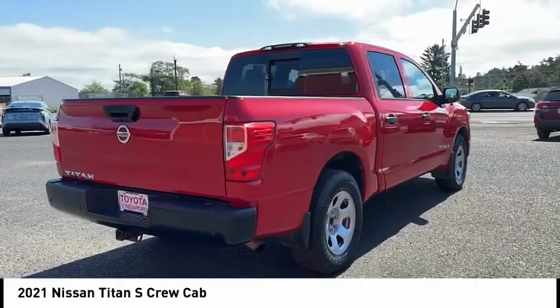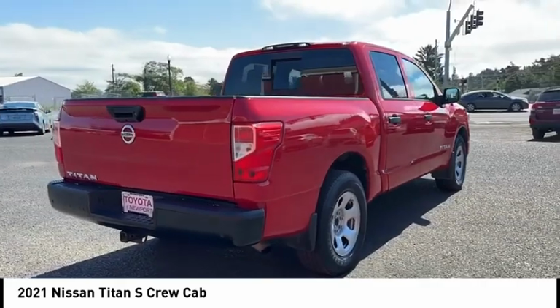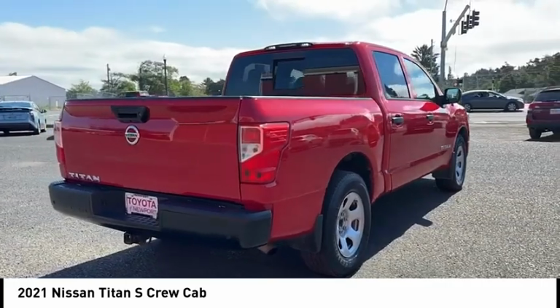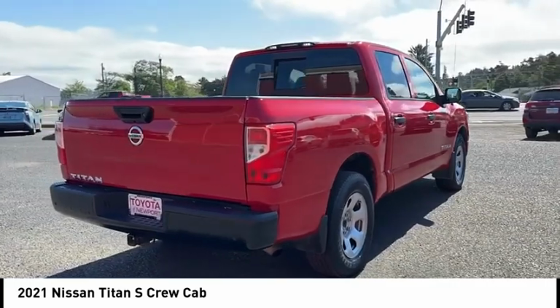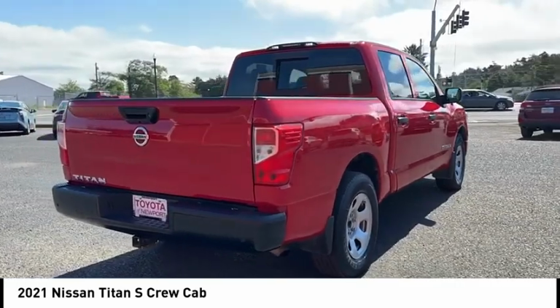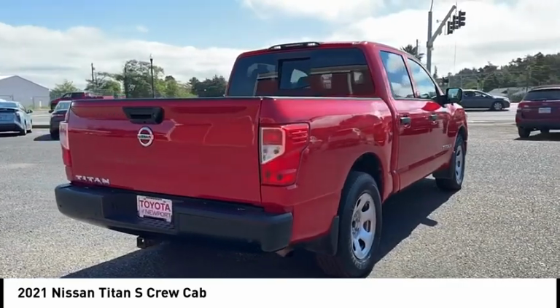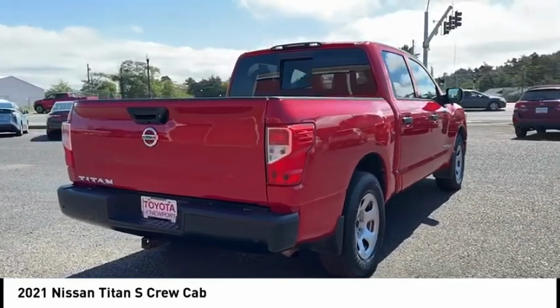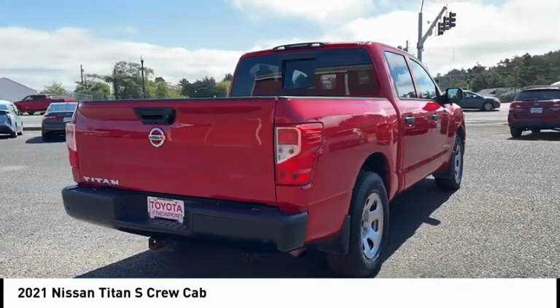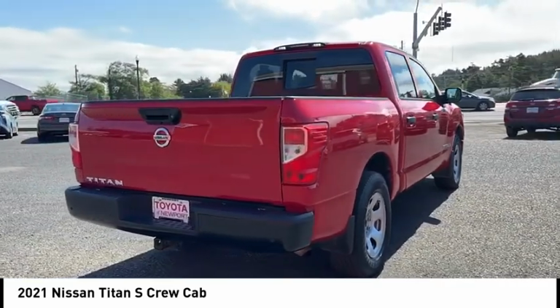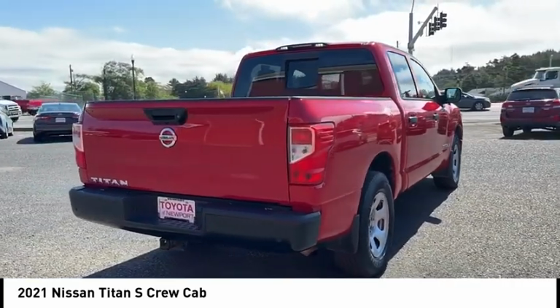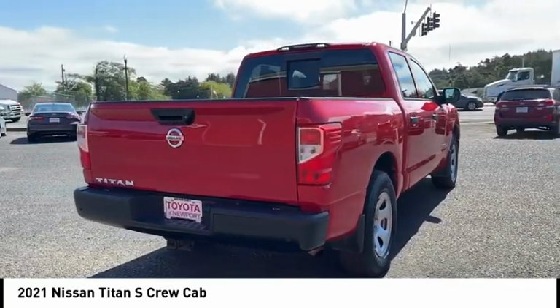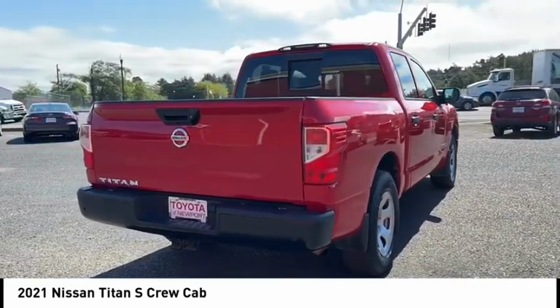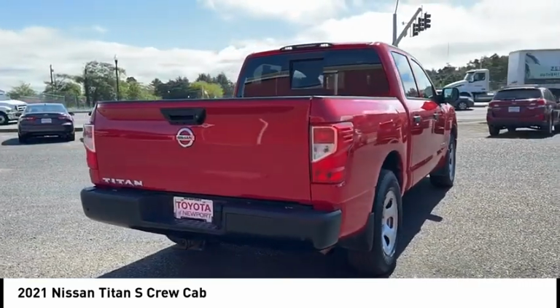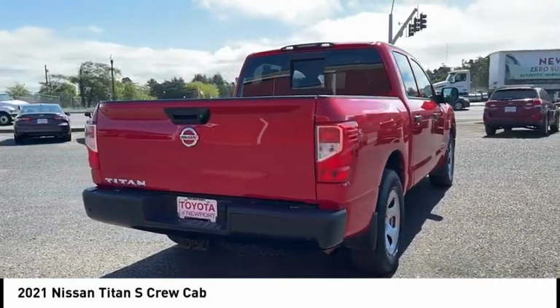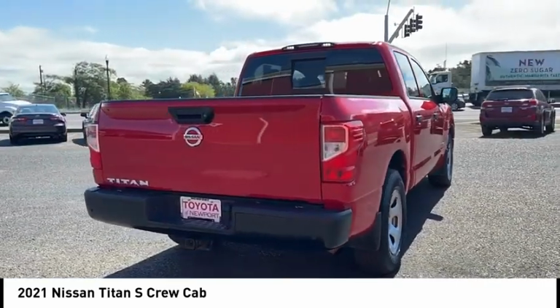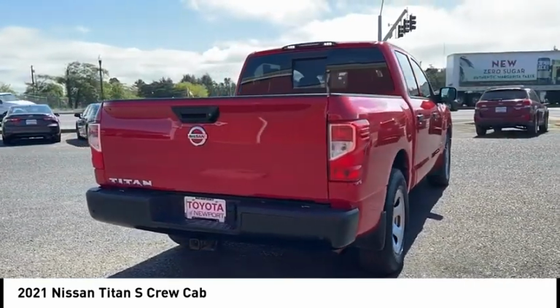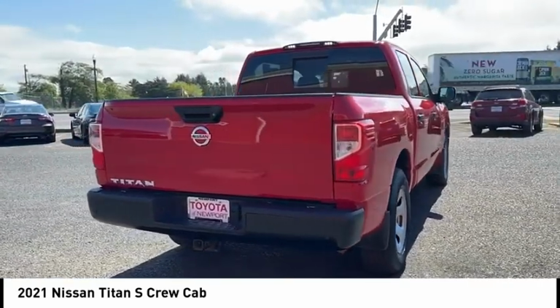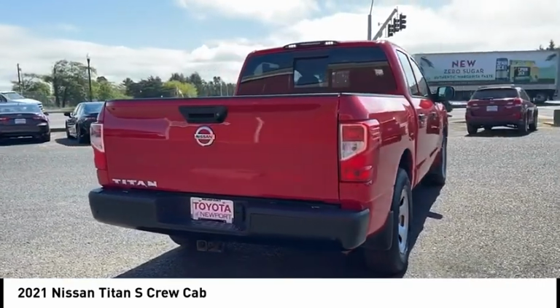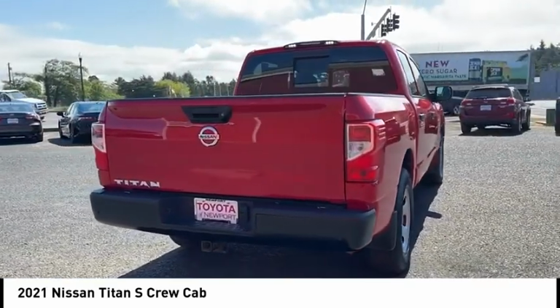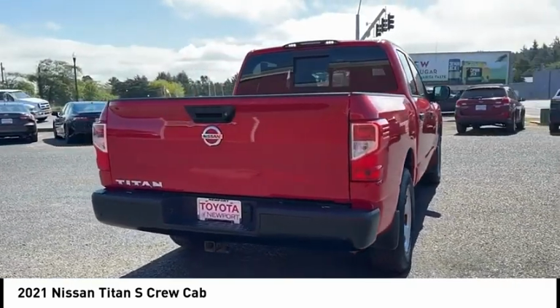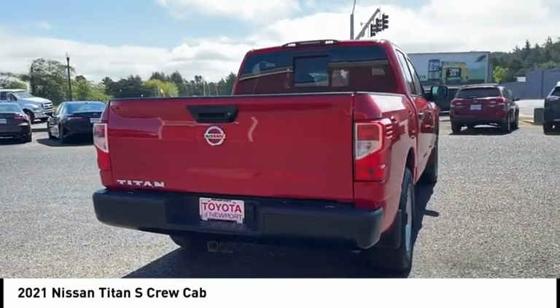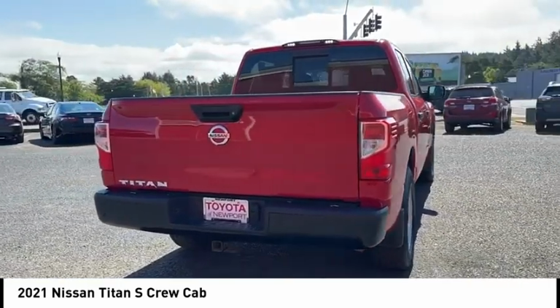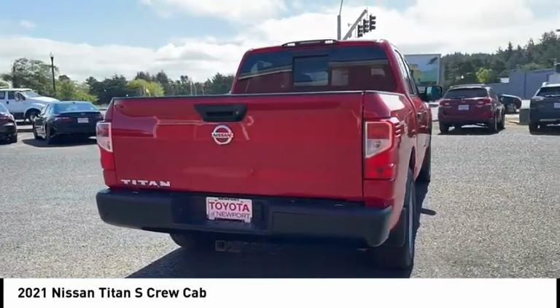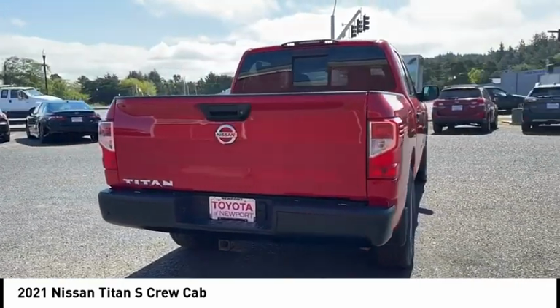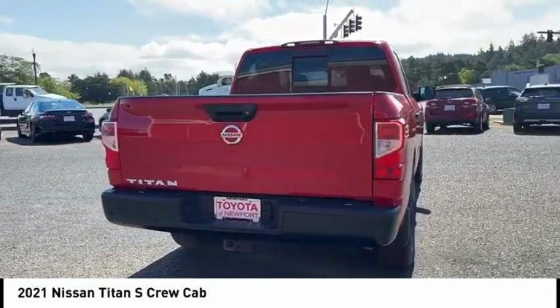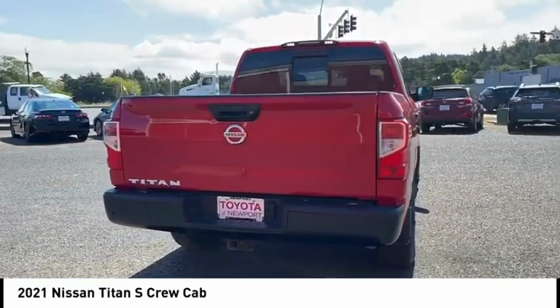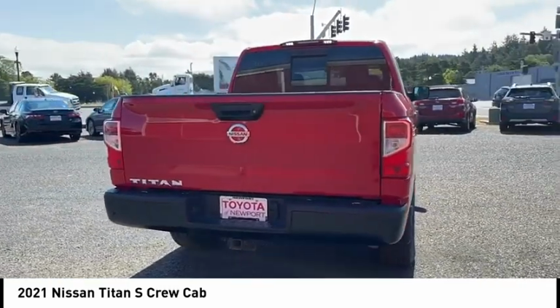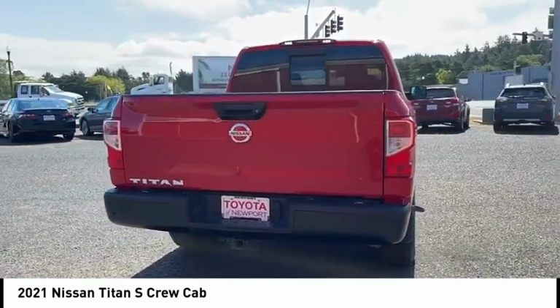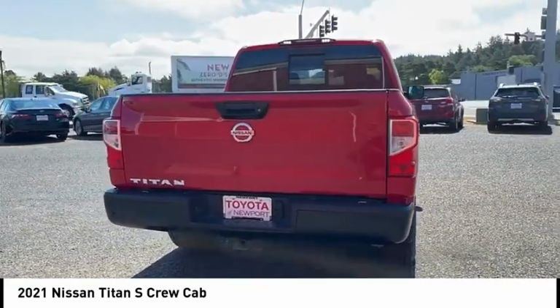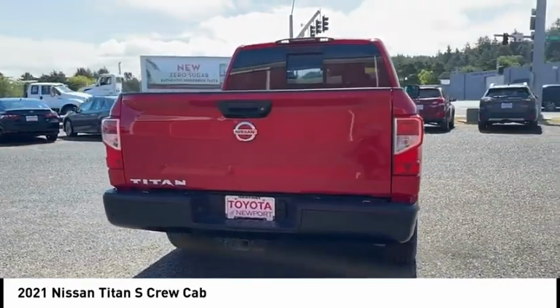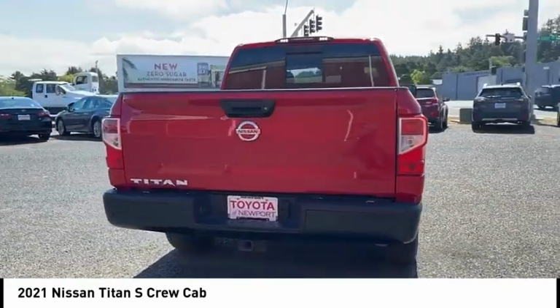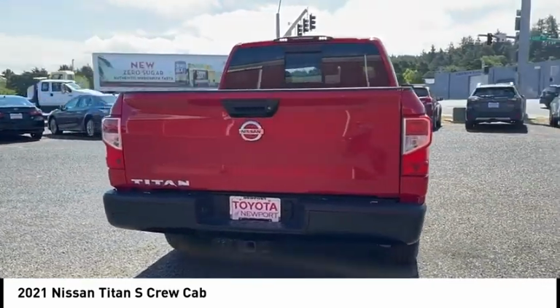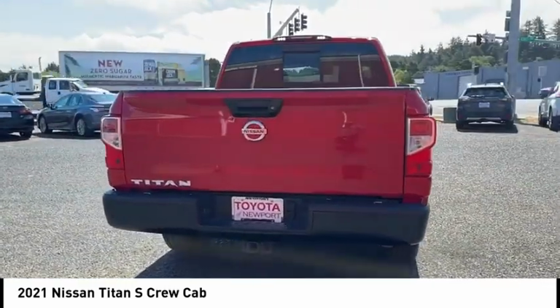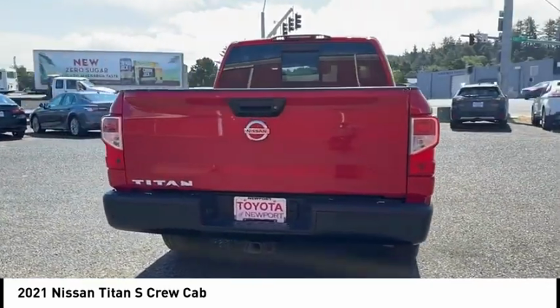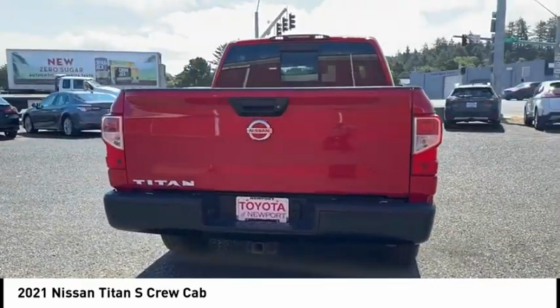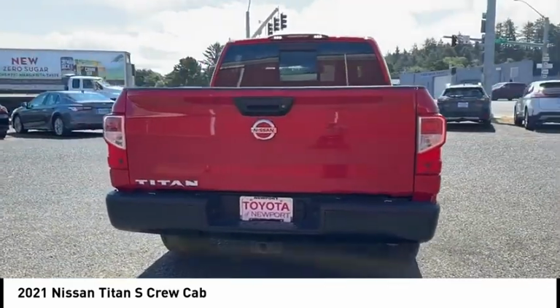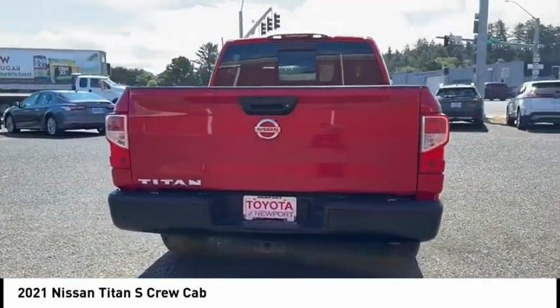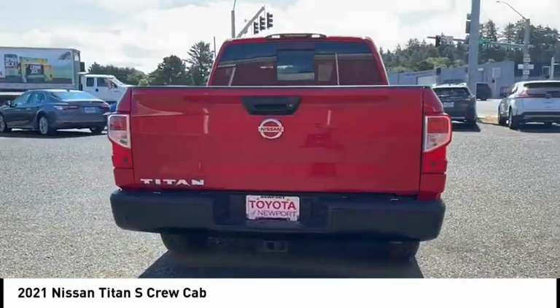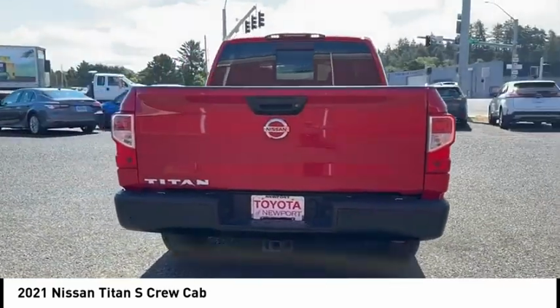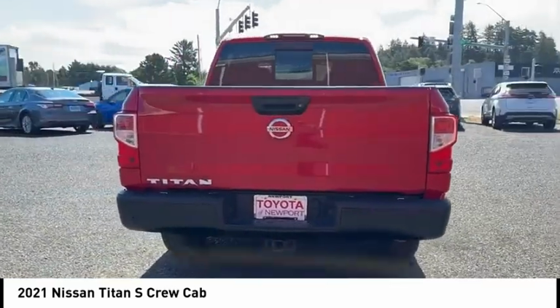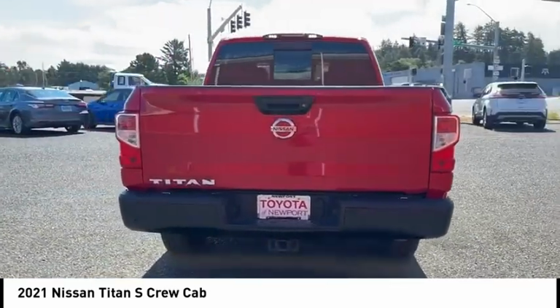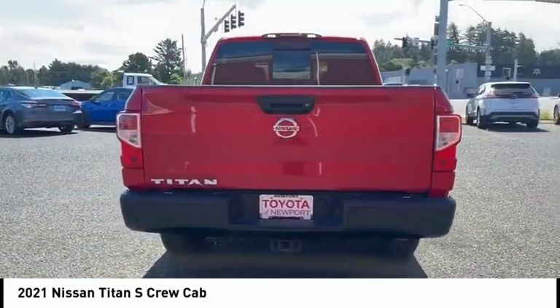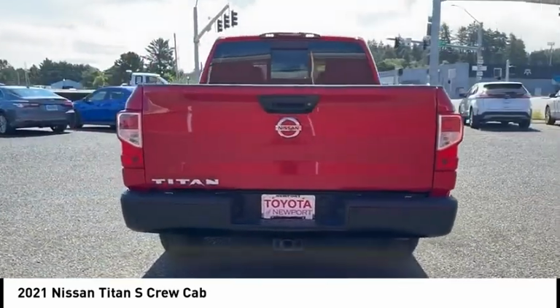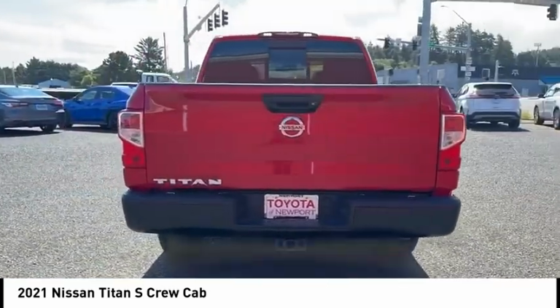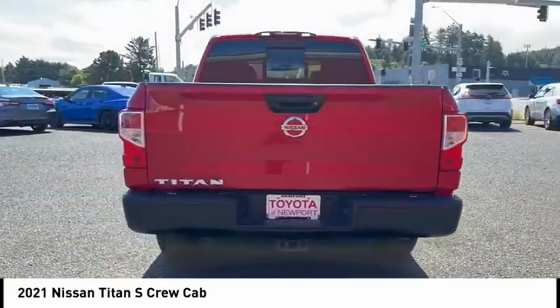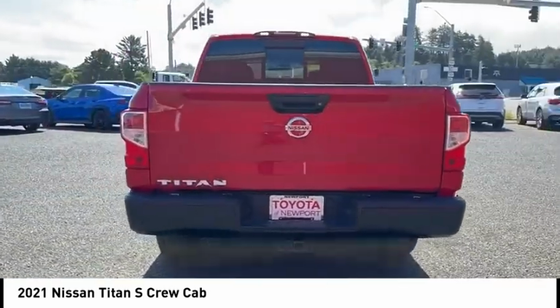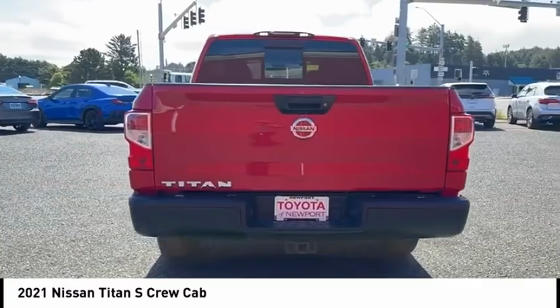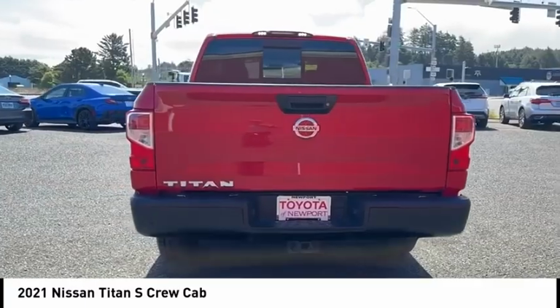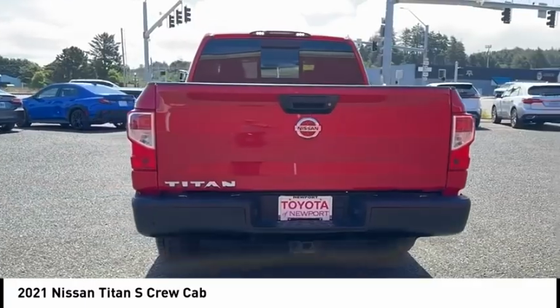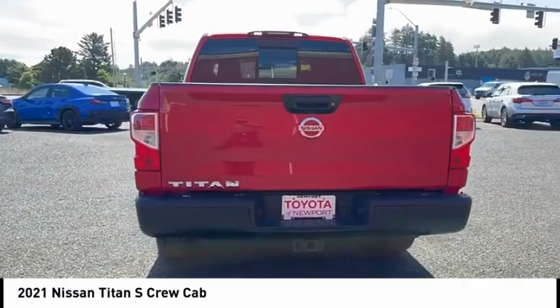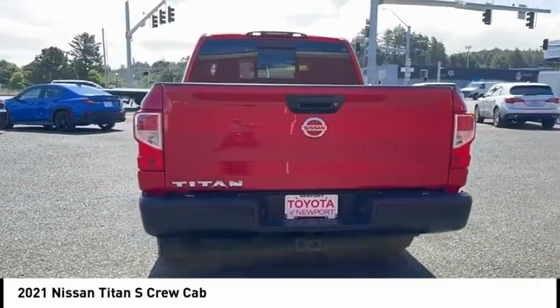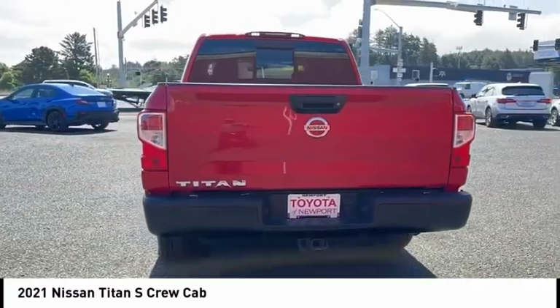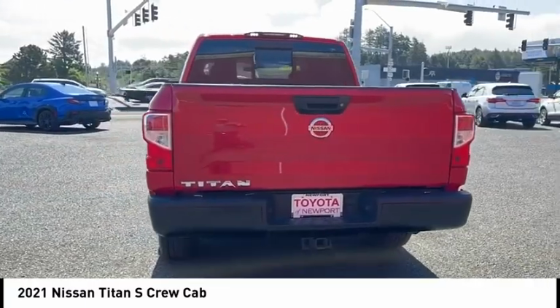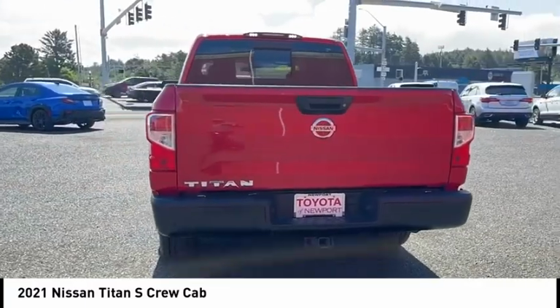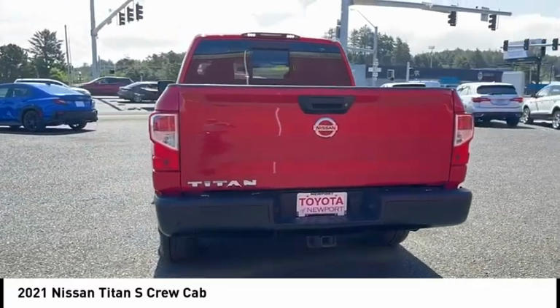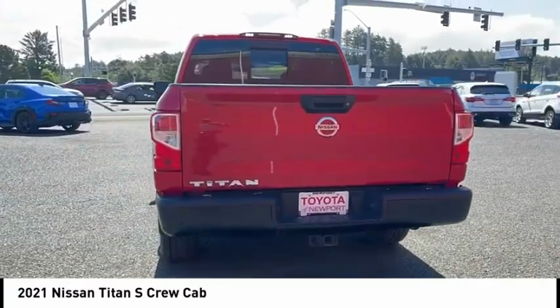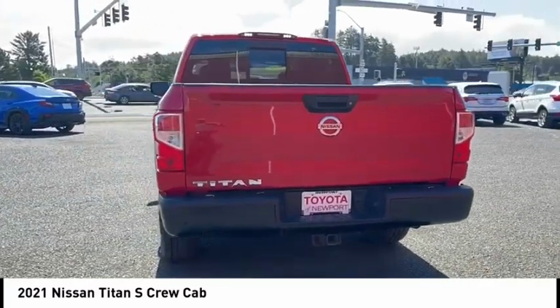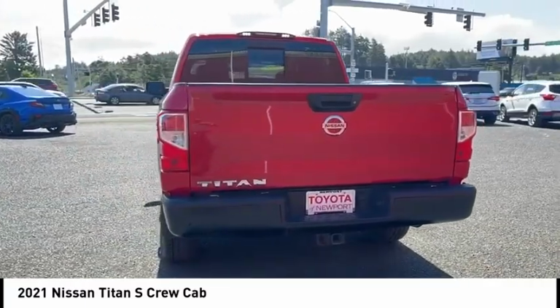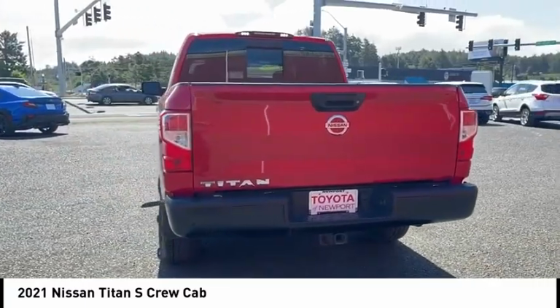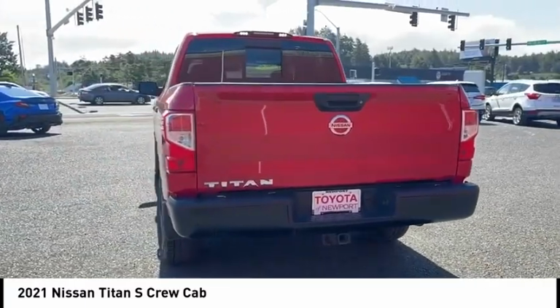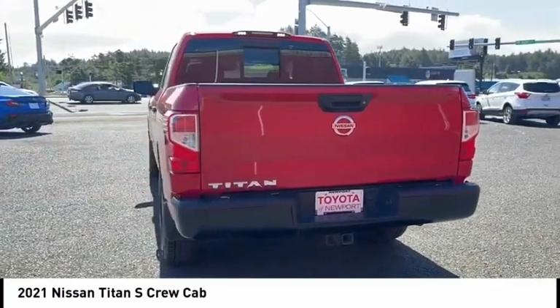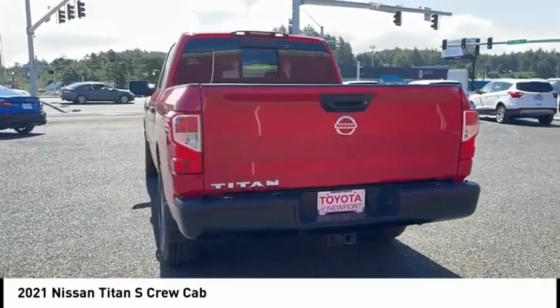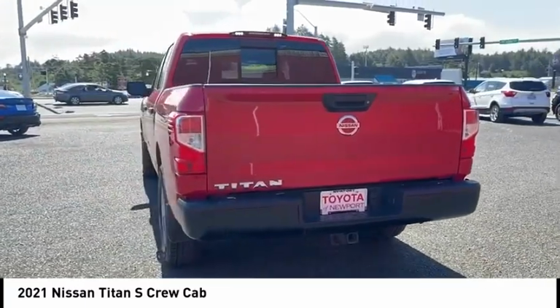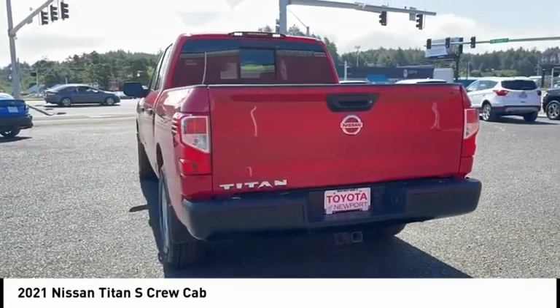This vehicle has less than 65,000 miles. Here are some of this vehicle's great options: sliding rear window,